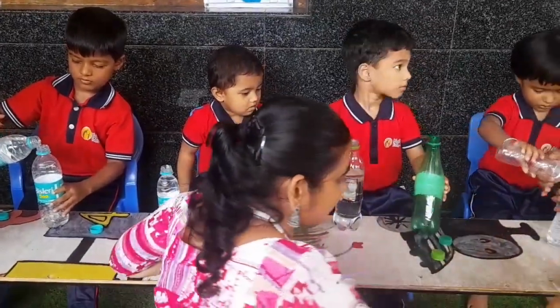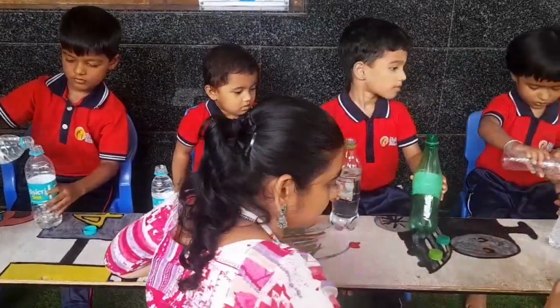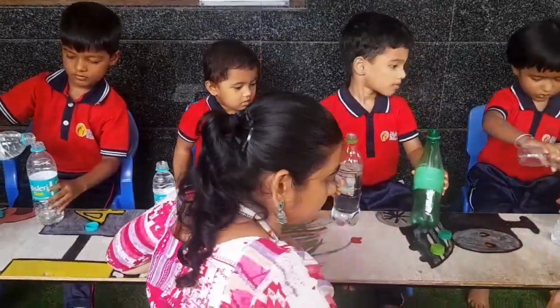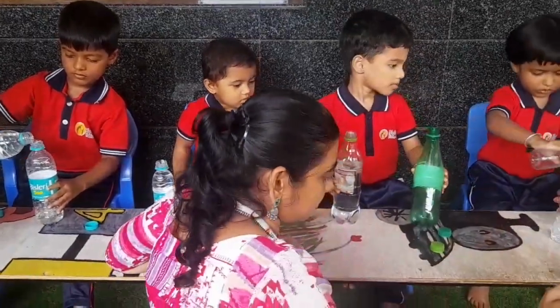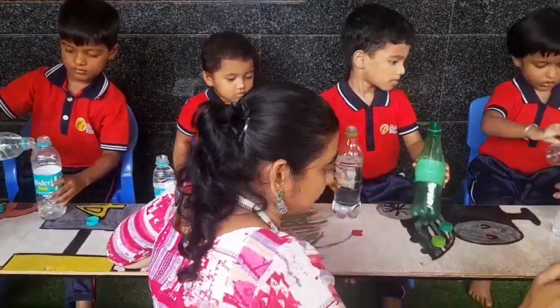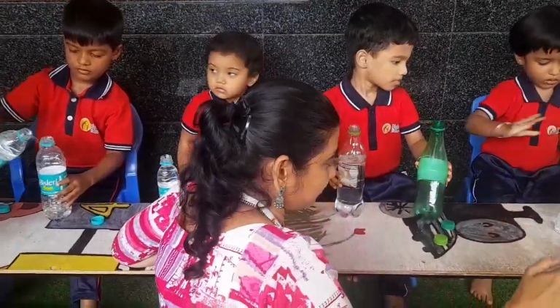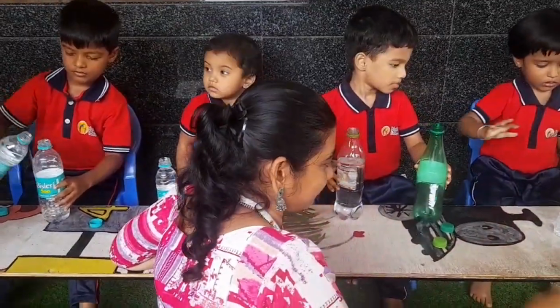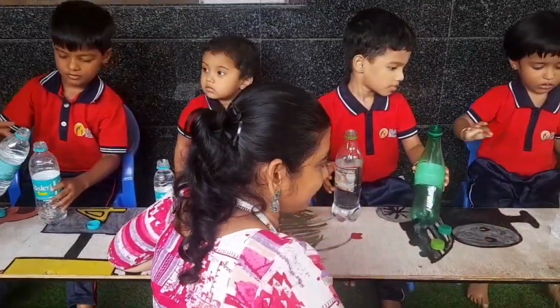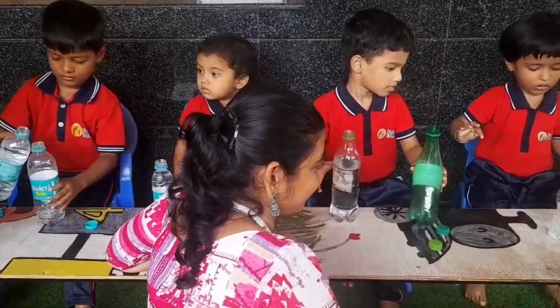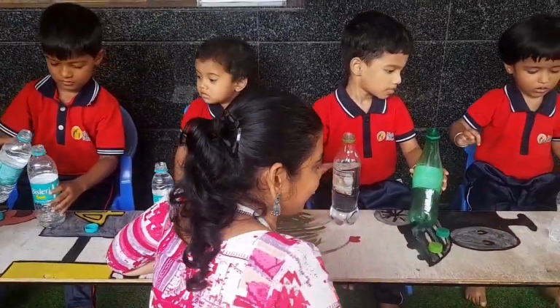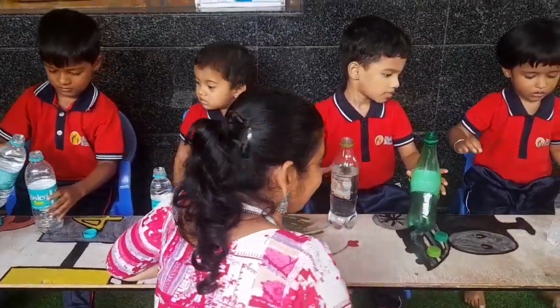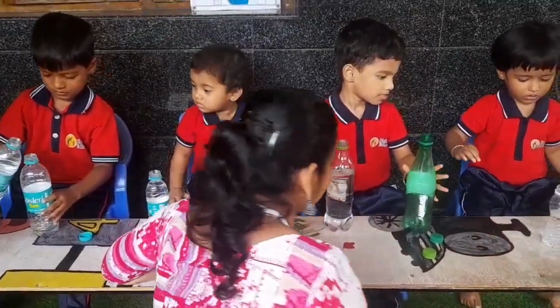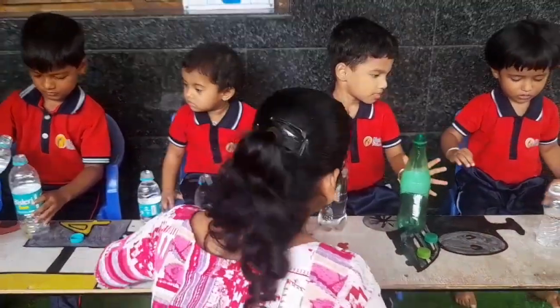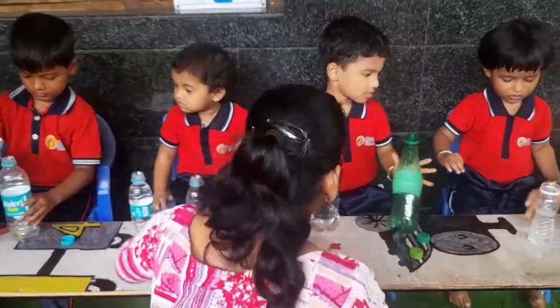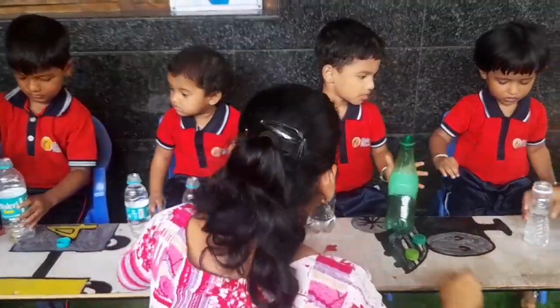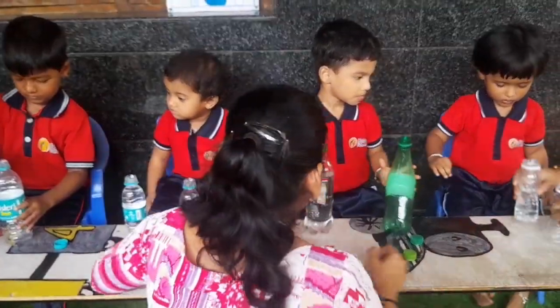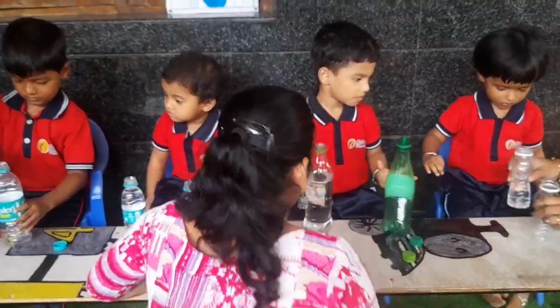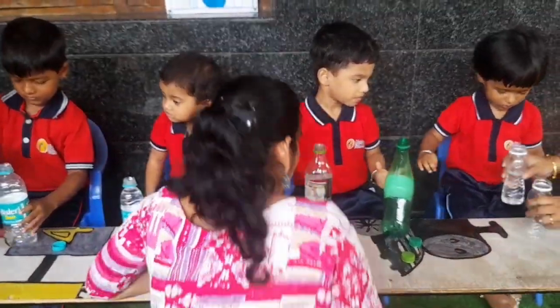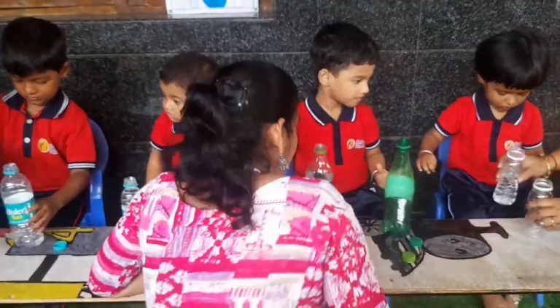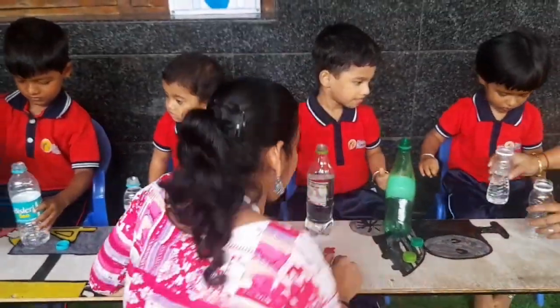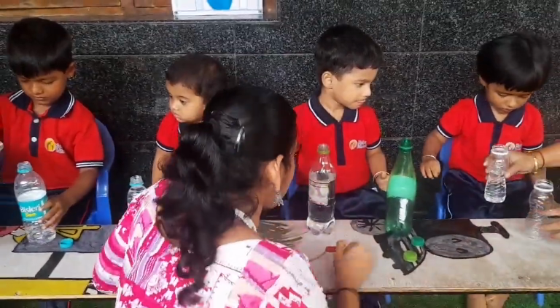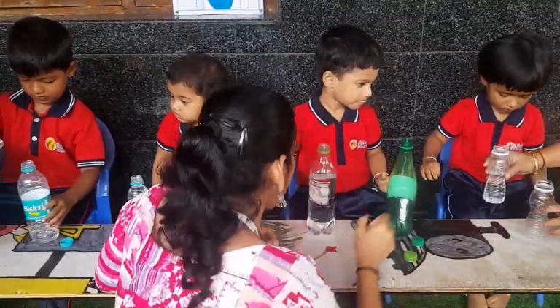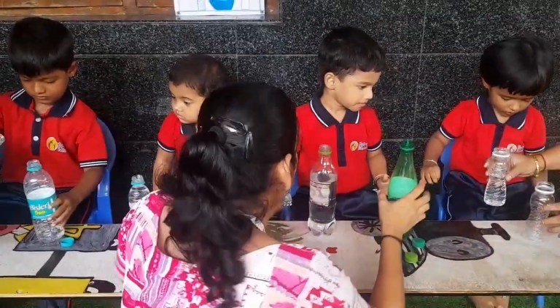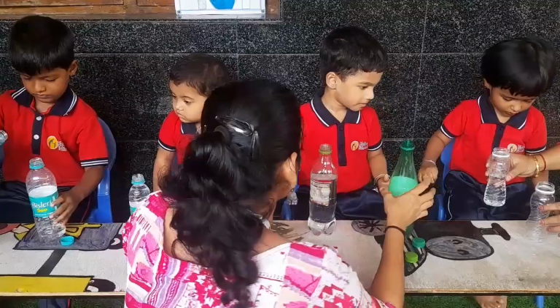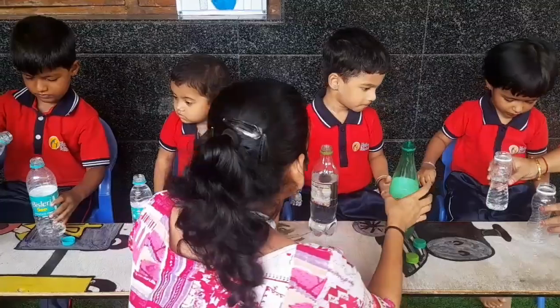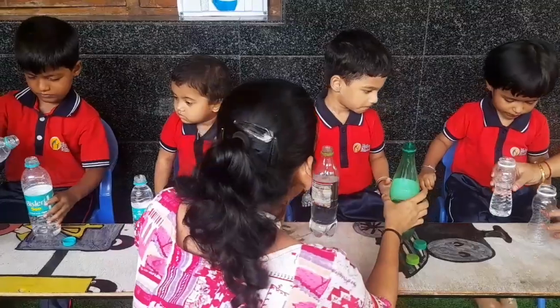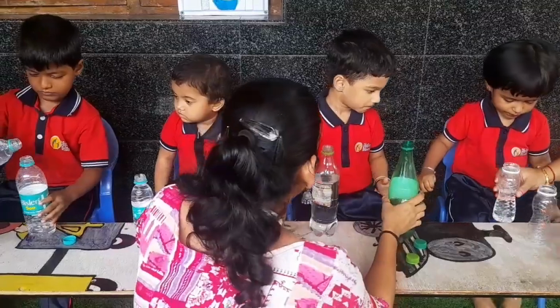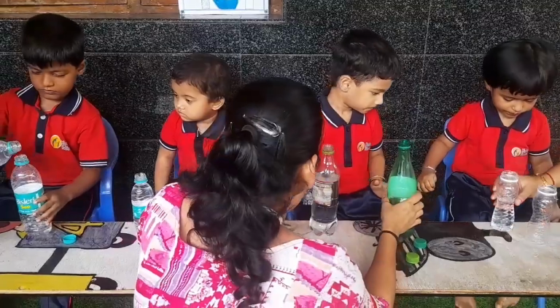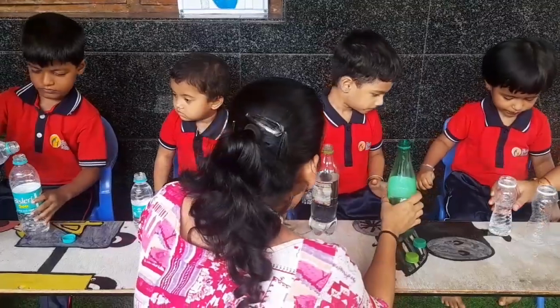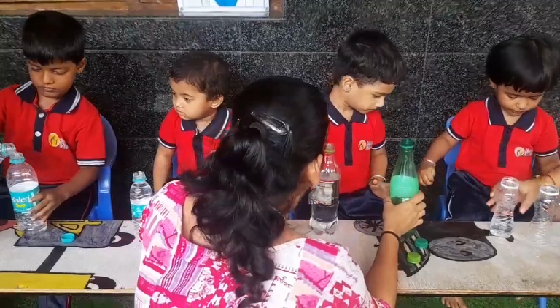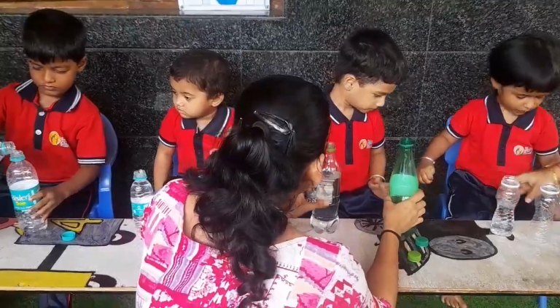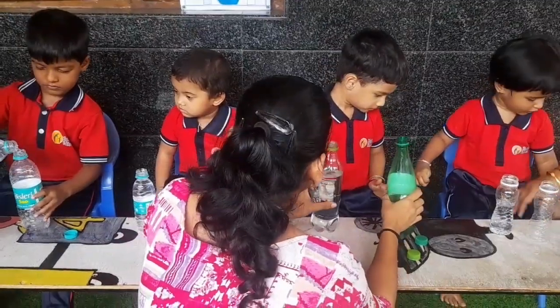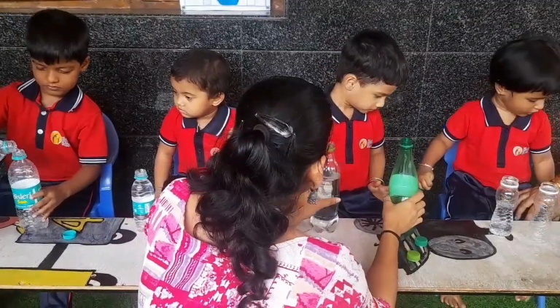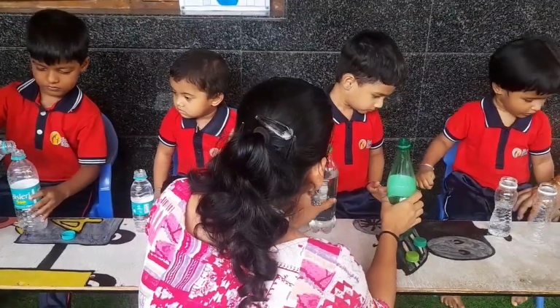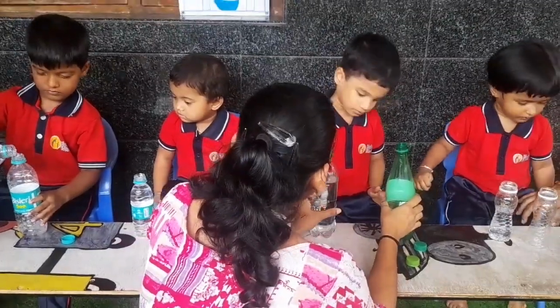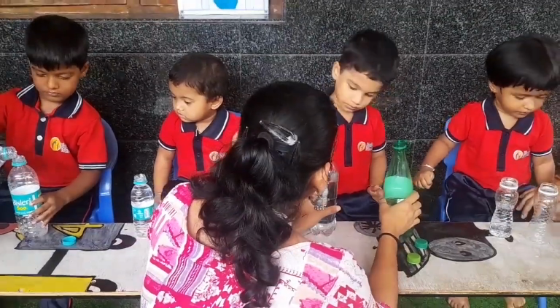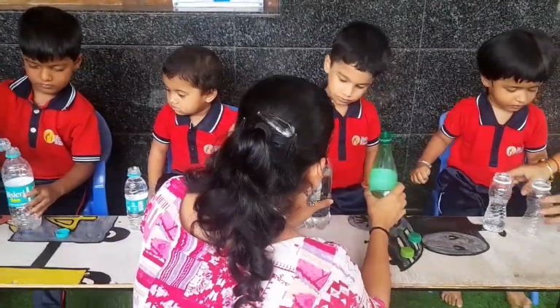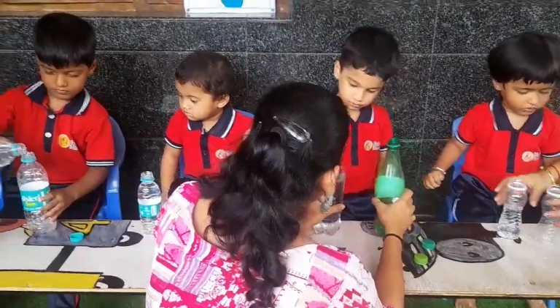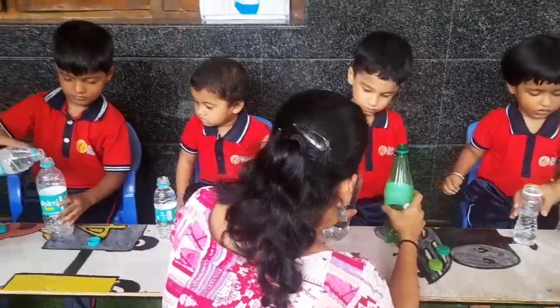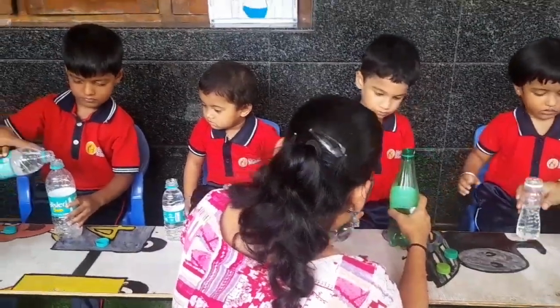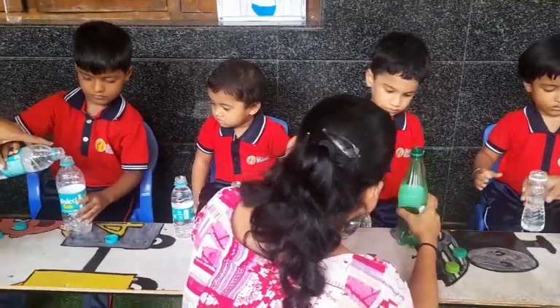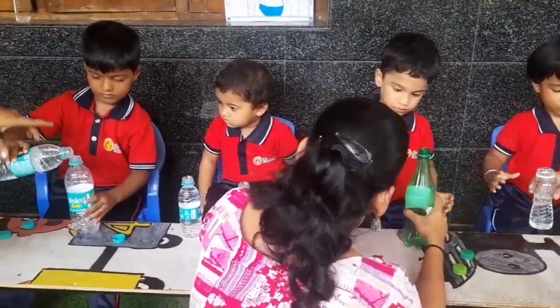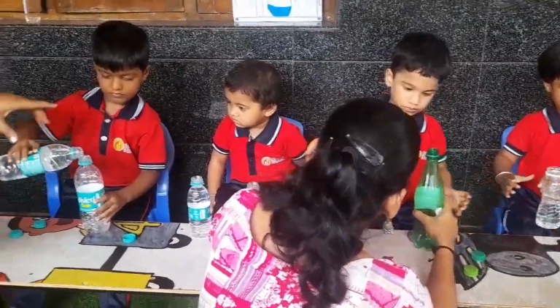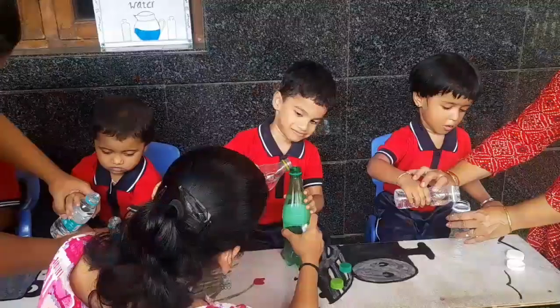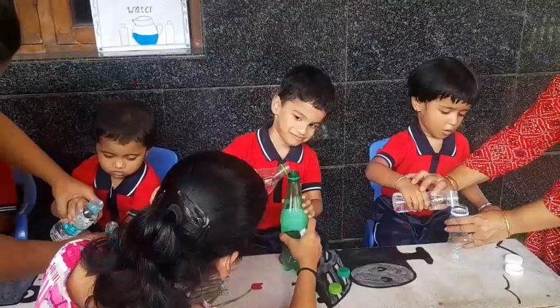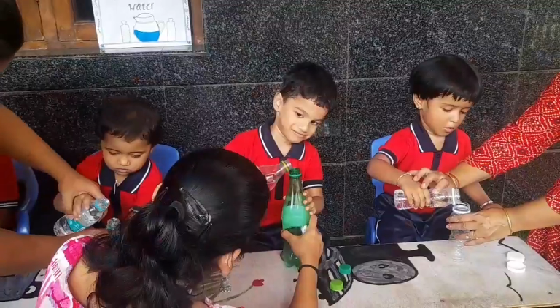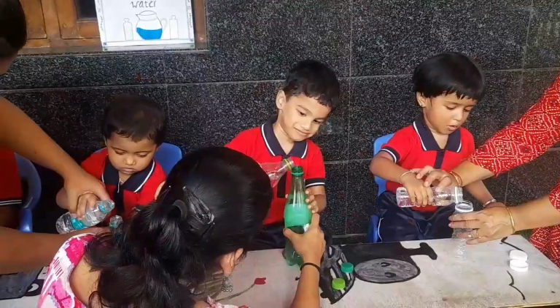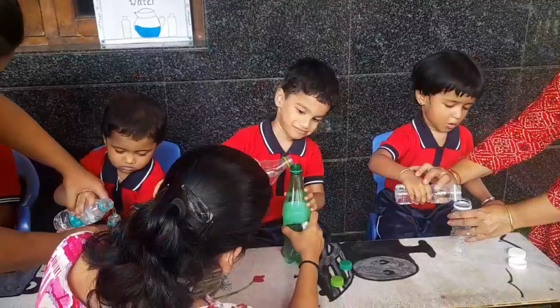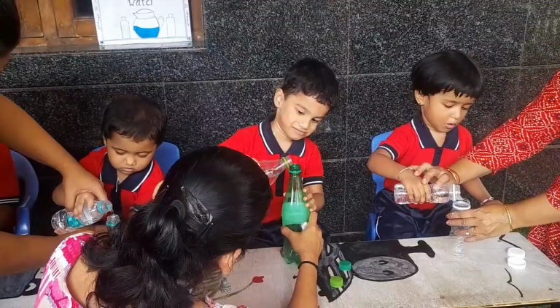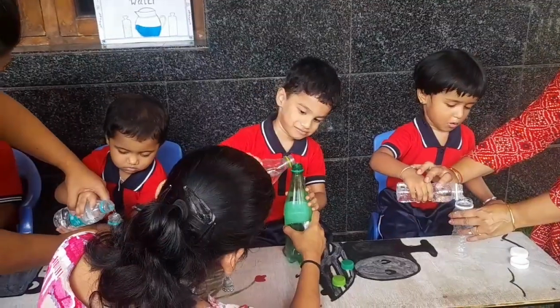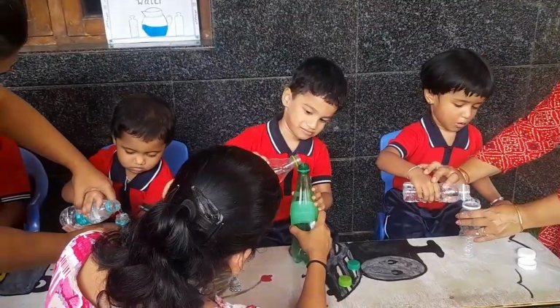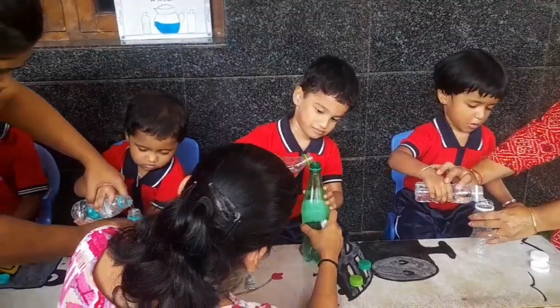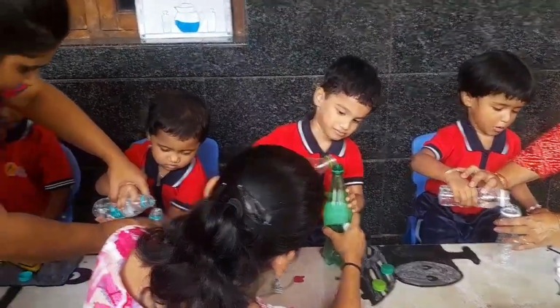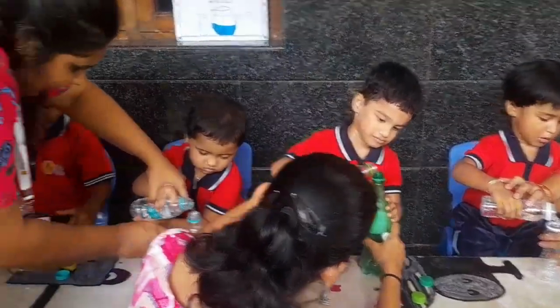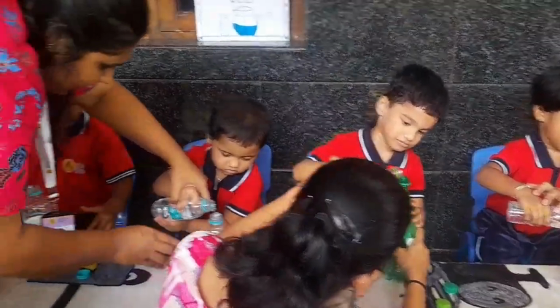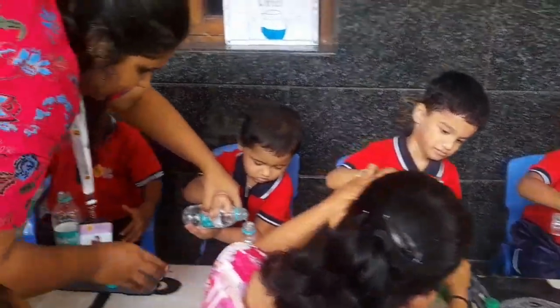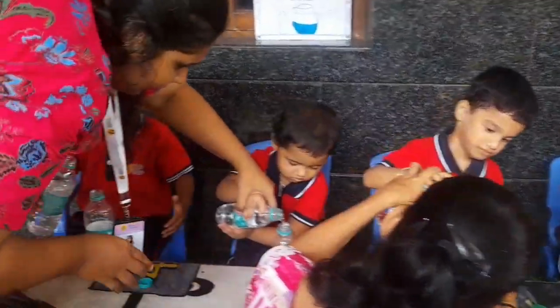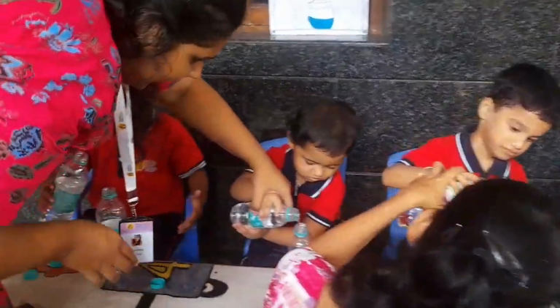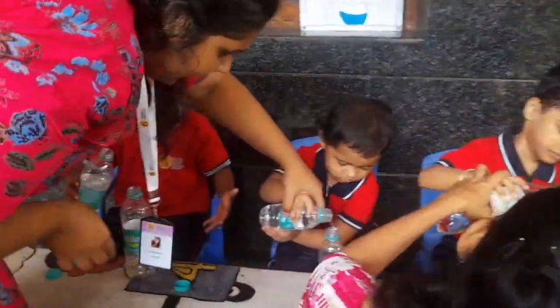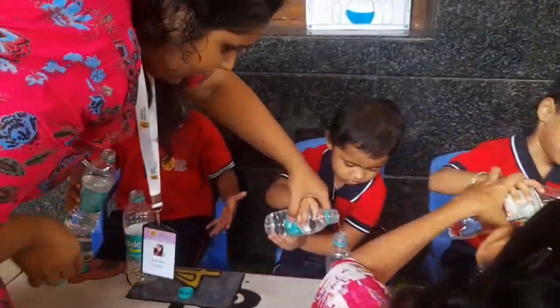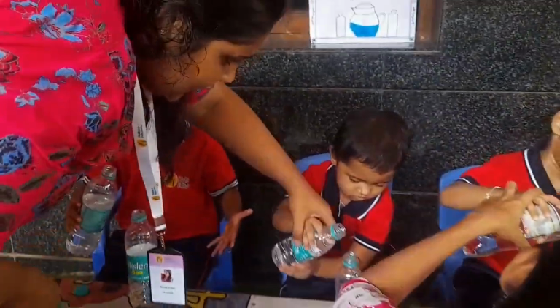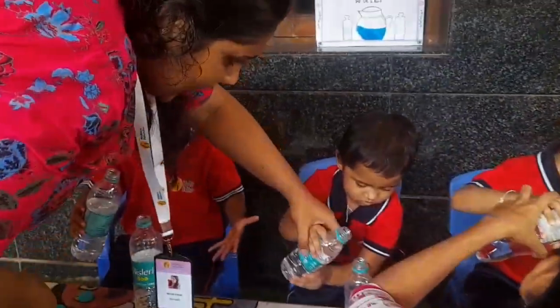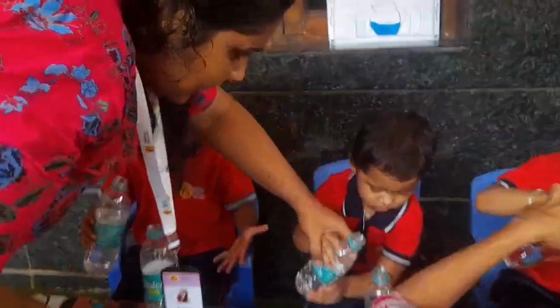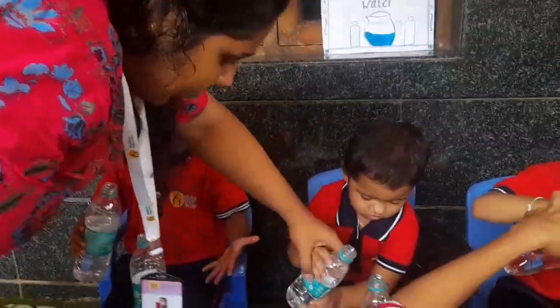Very good, Suvansh. Very good. Pour it. Pour it. No problem. Pour. Yes, pour. Very good. Very good, Shasta.